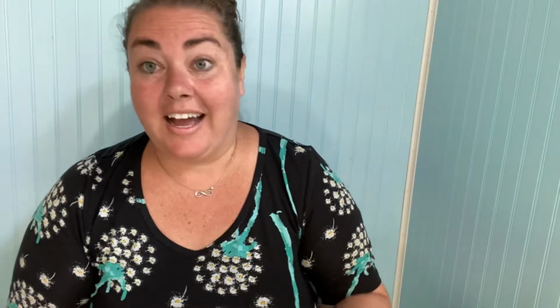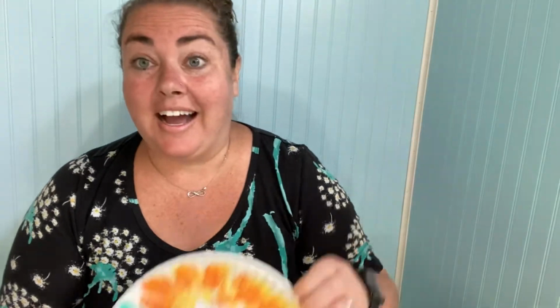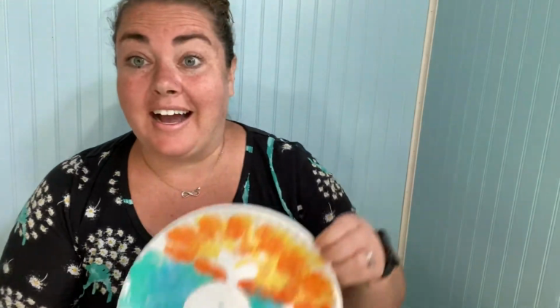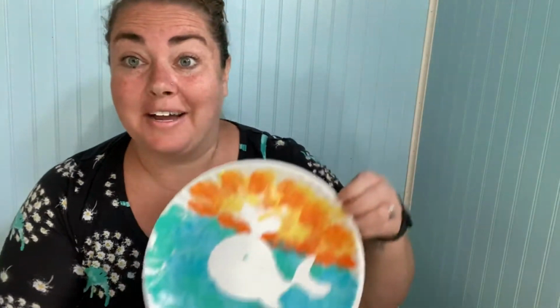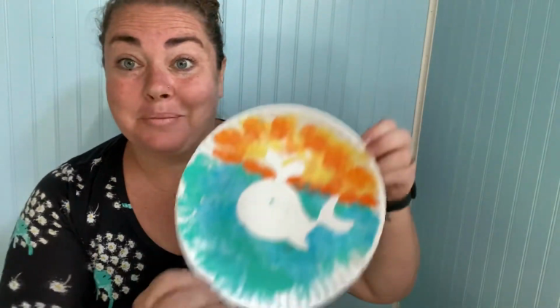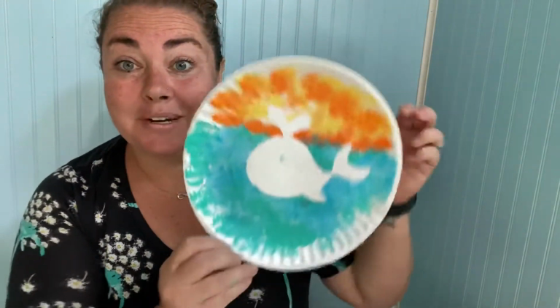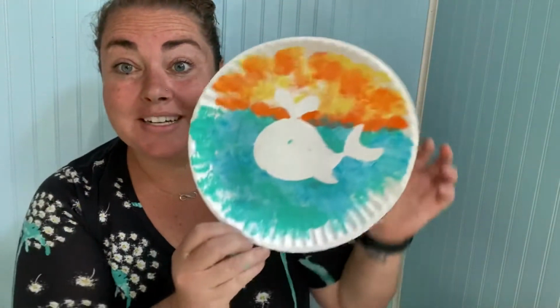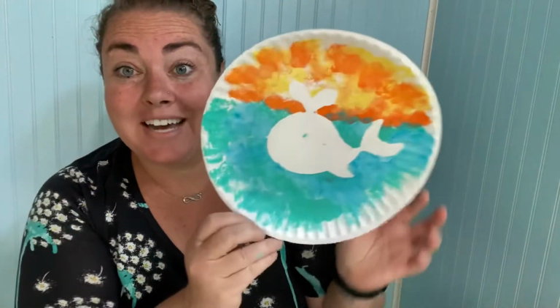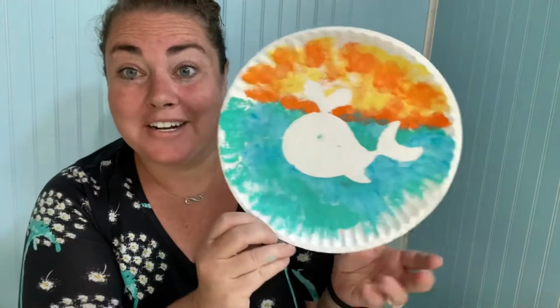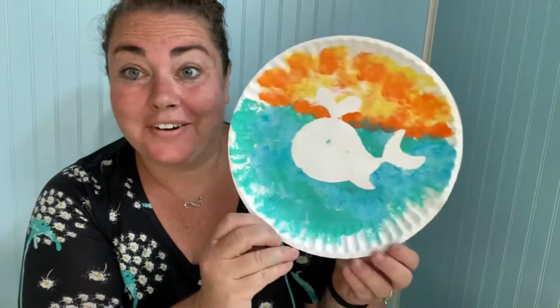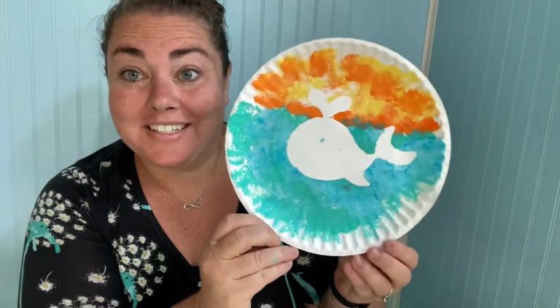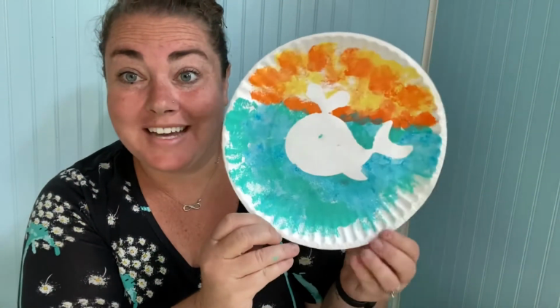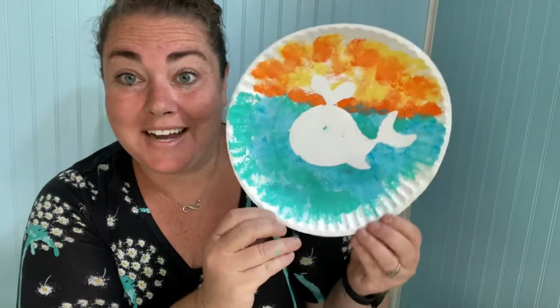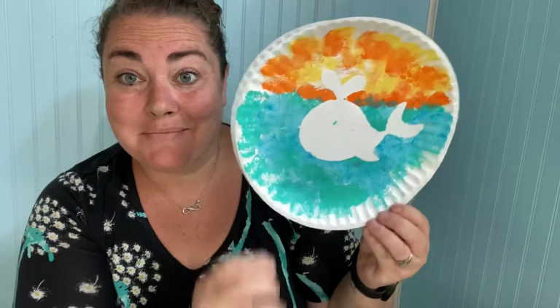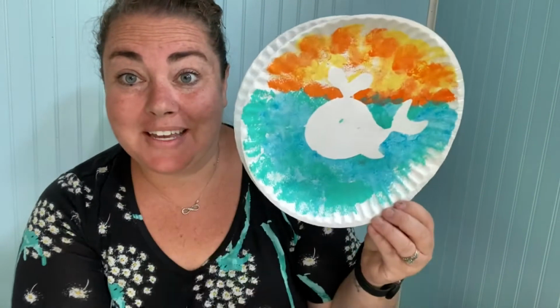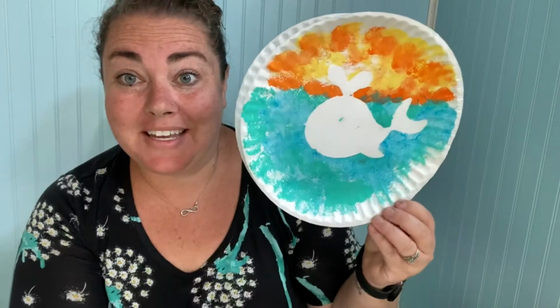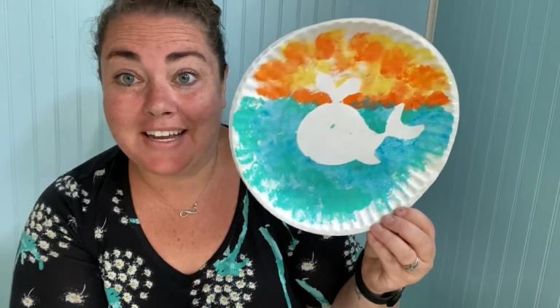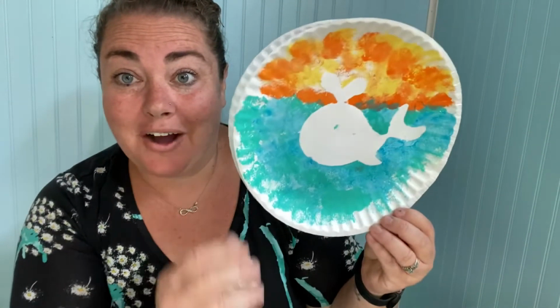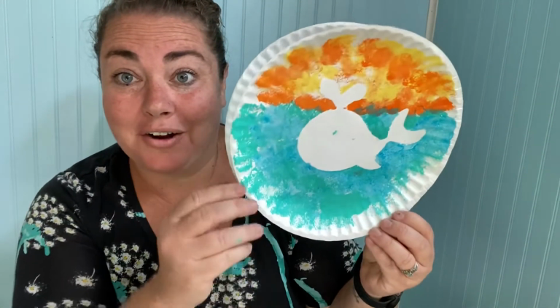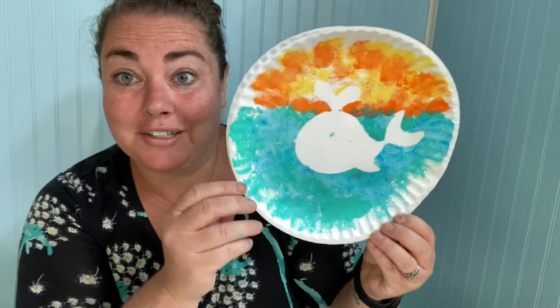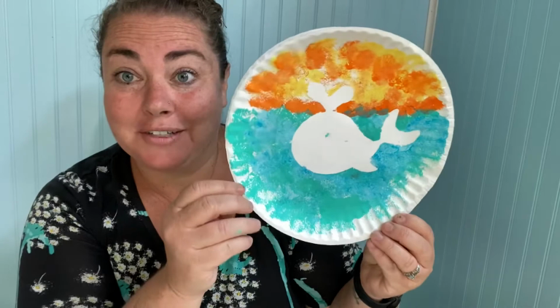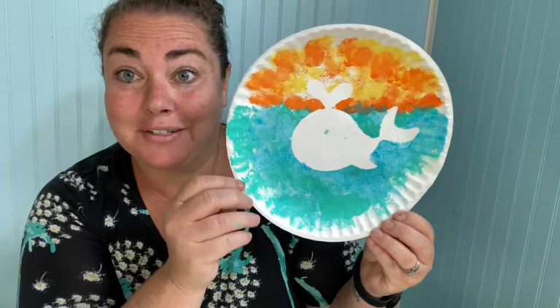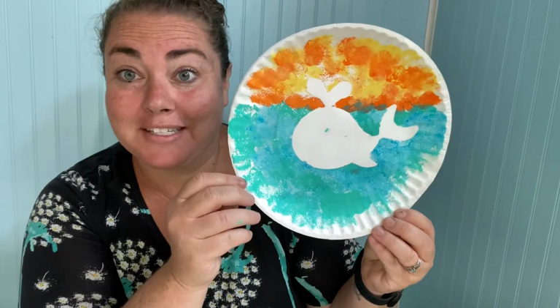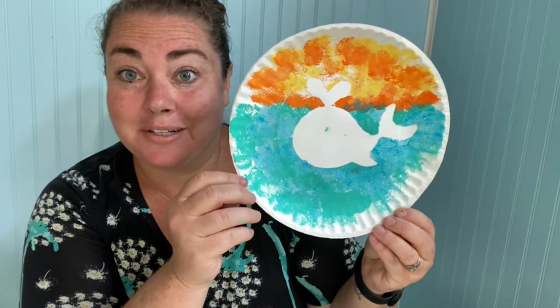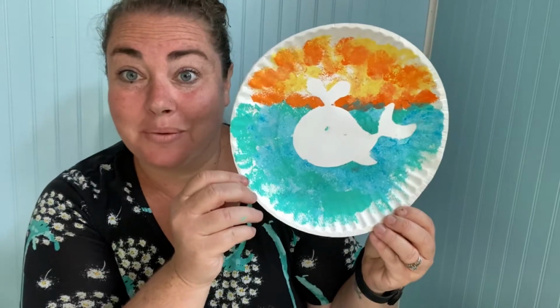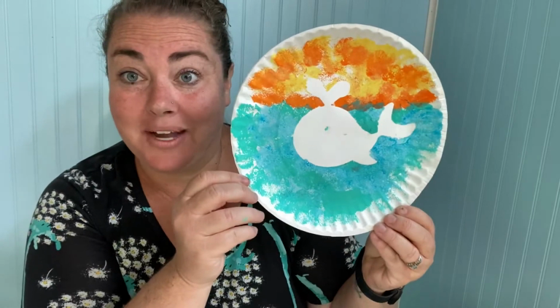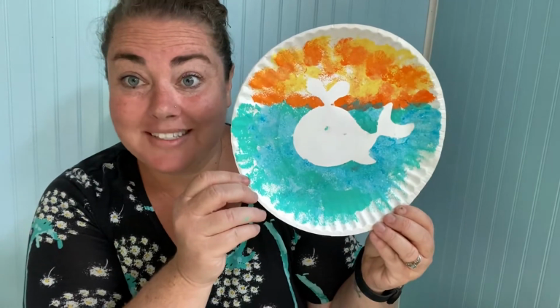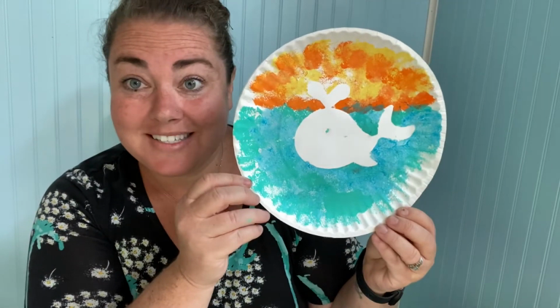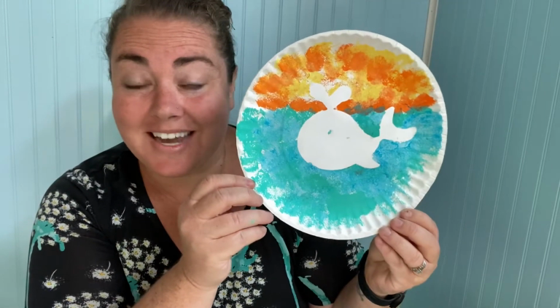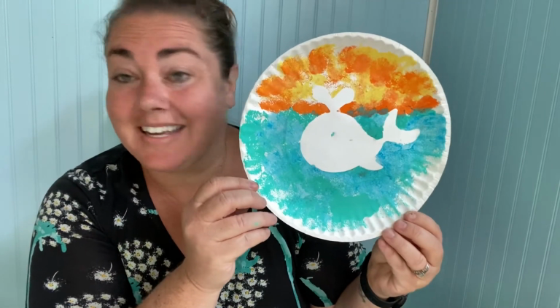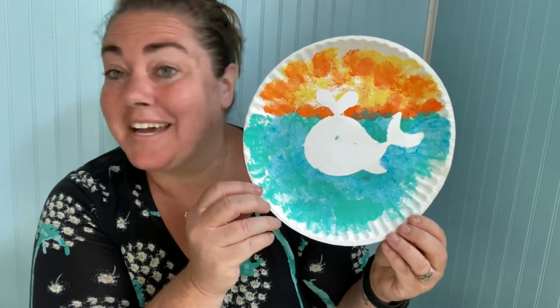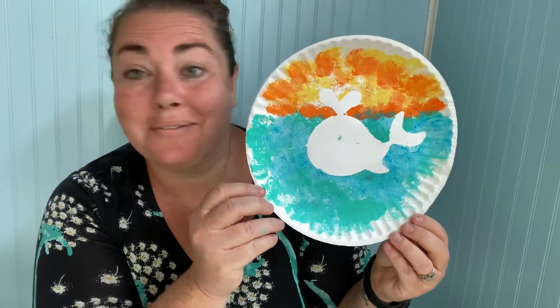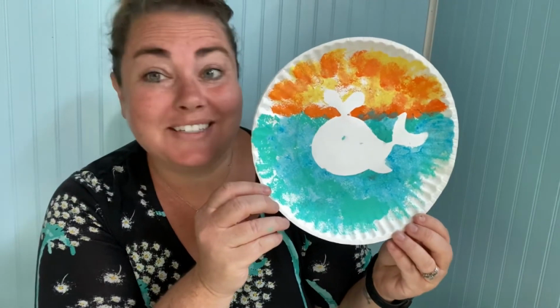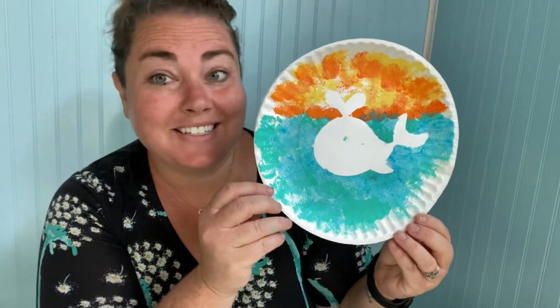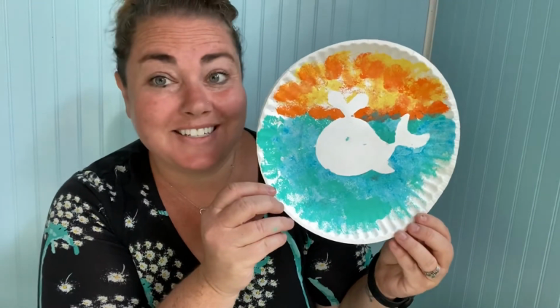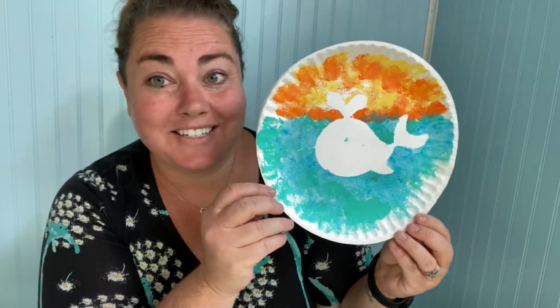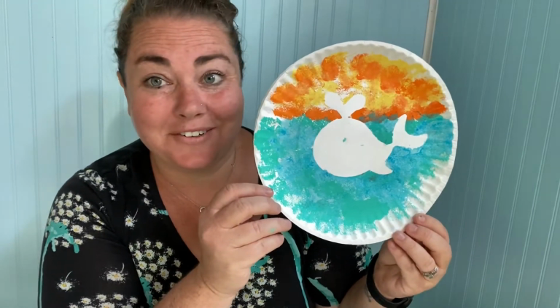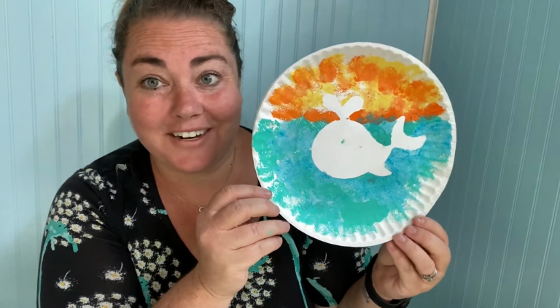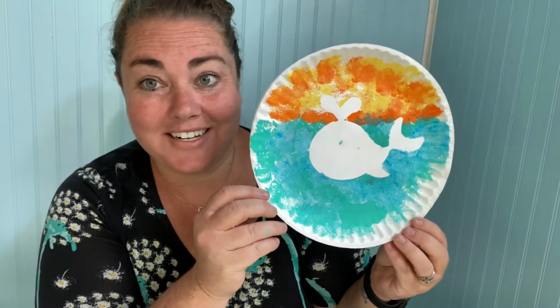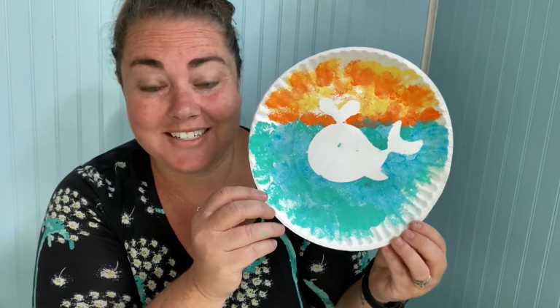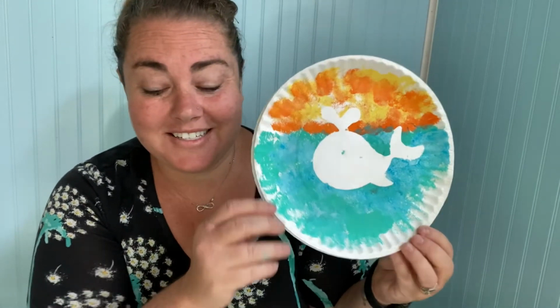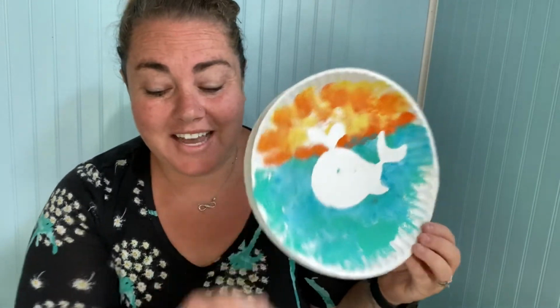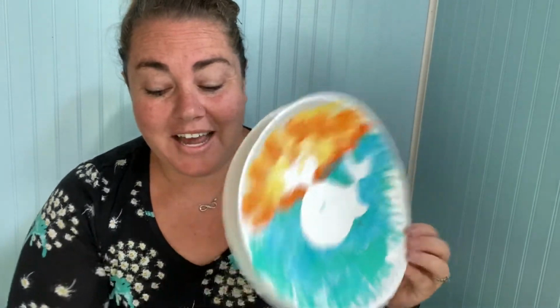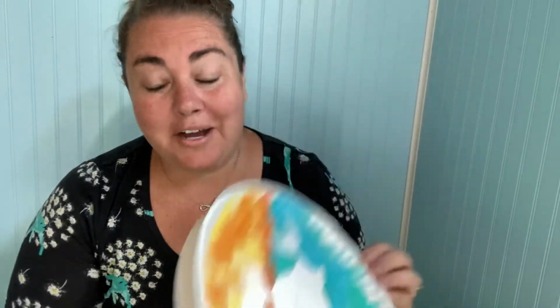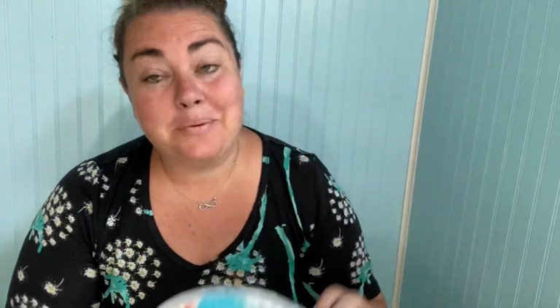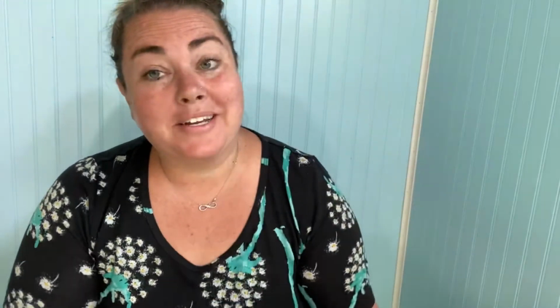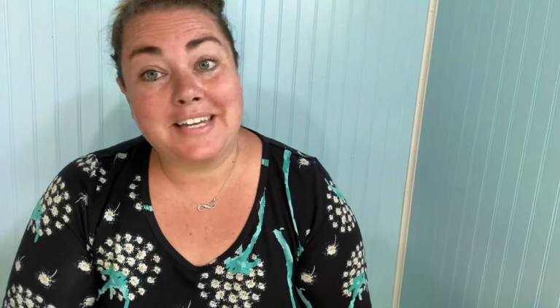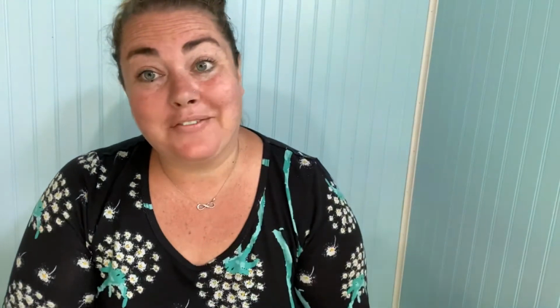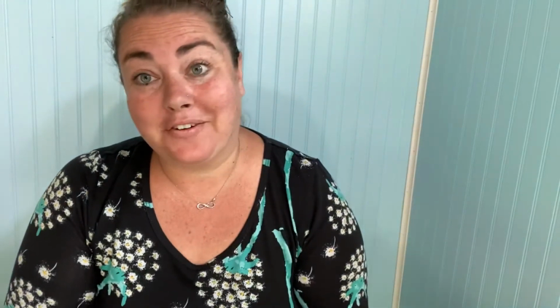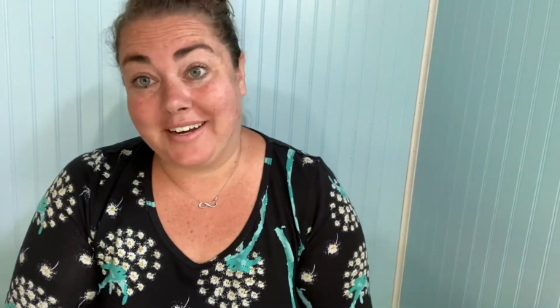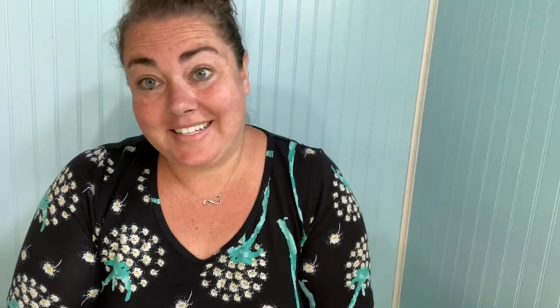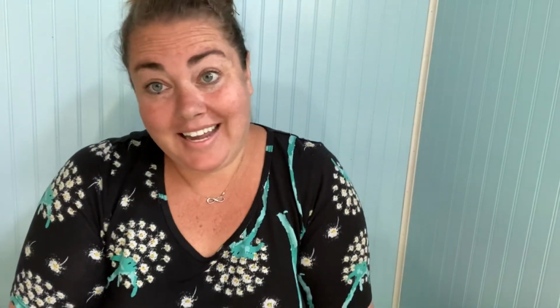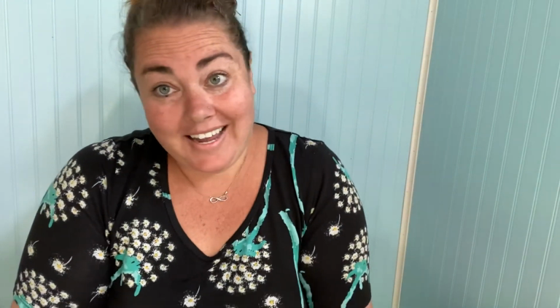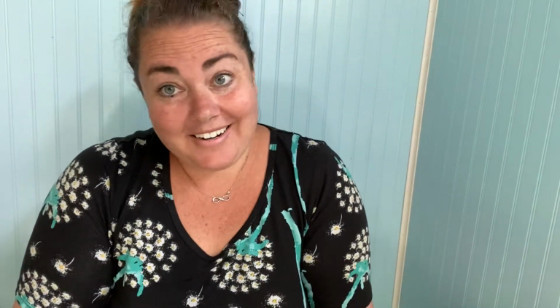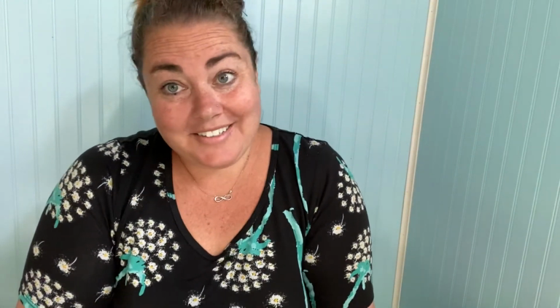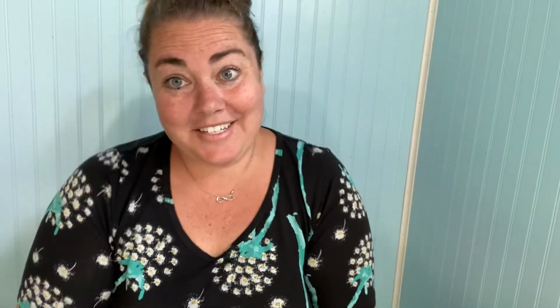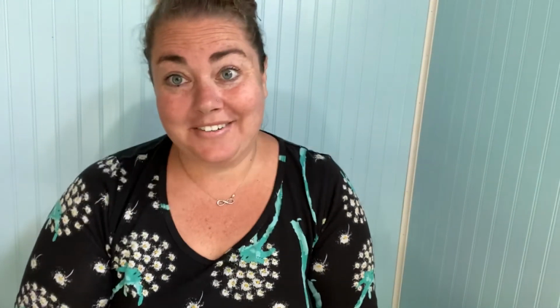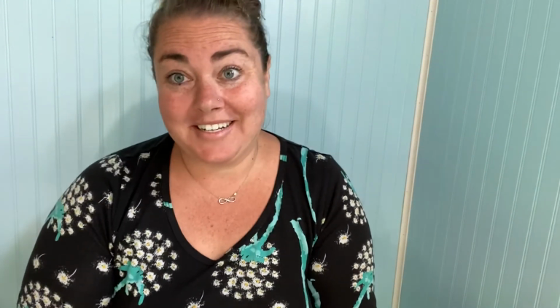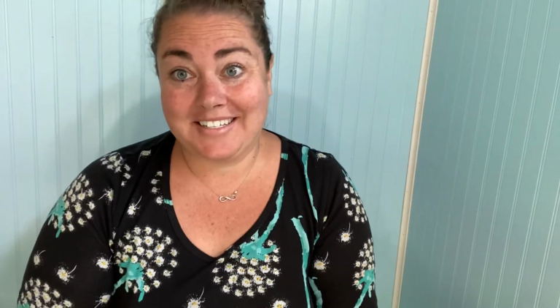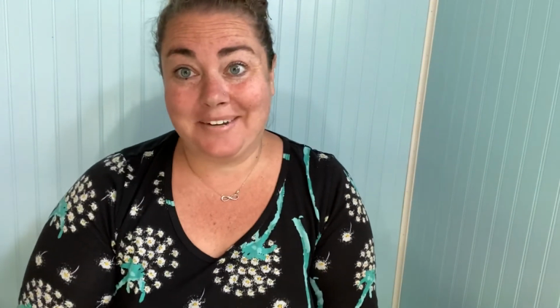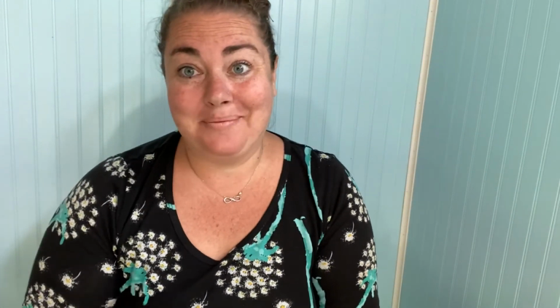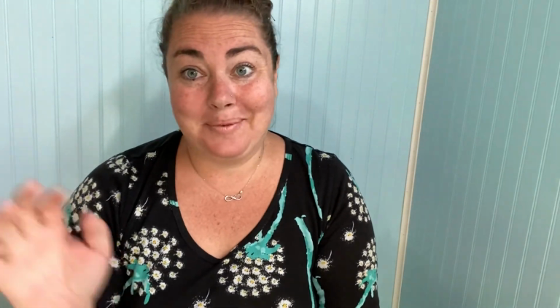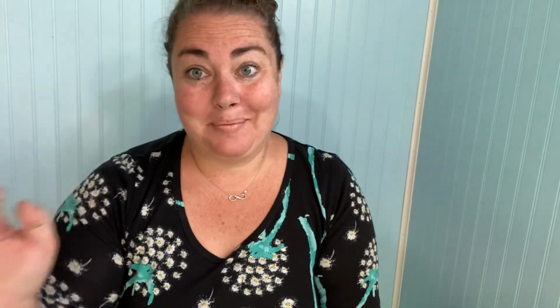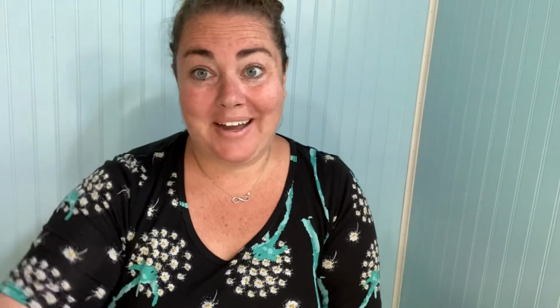I hope you guys had a great time making our little silhouettes. I can't wait to see yours. I hope you guys have a great day and I'll see you next time. Bye!